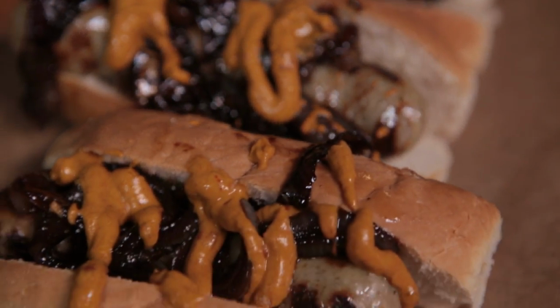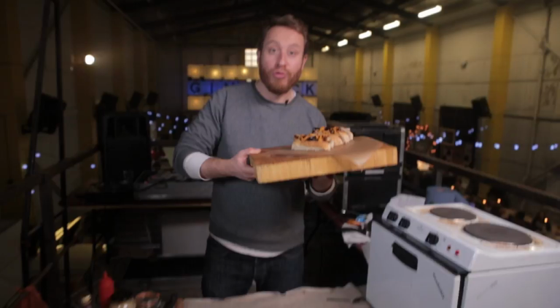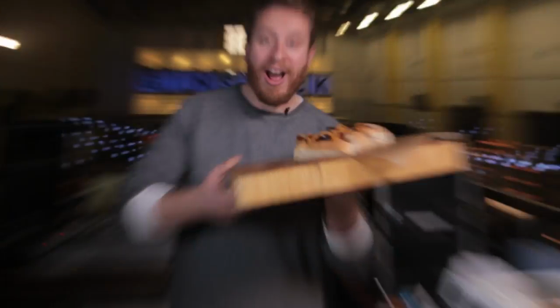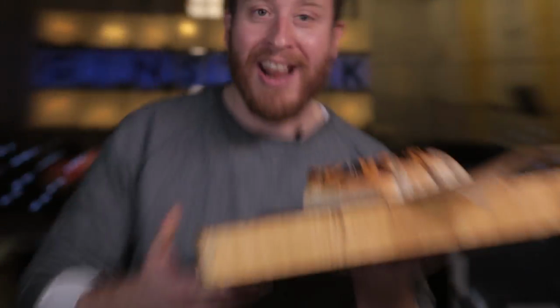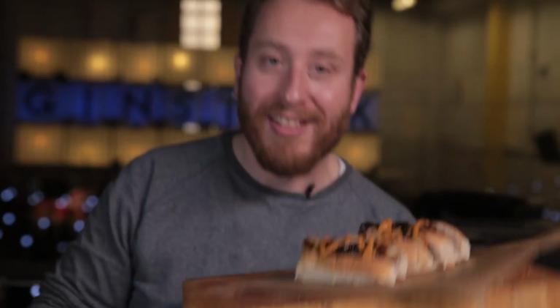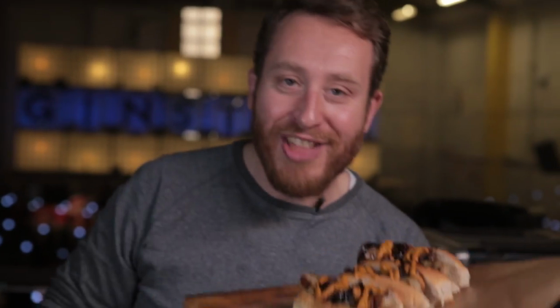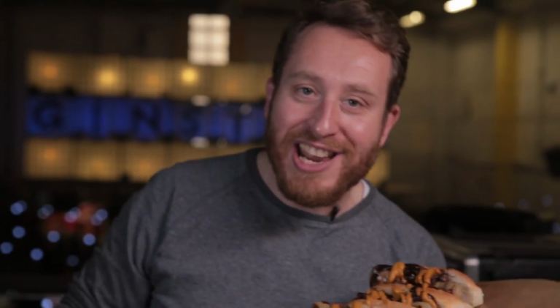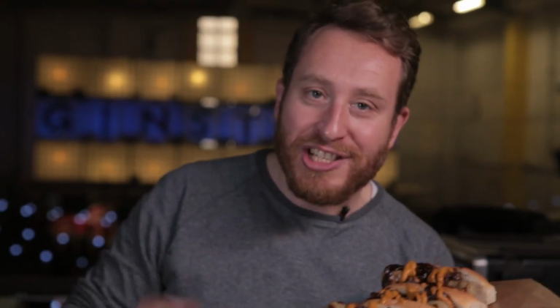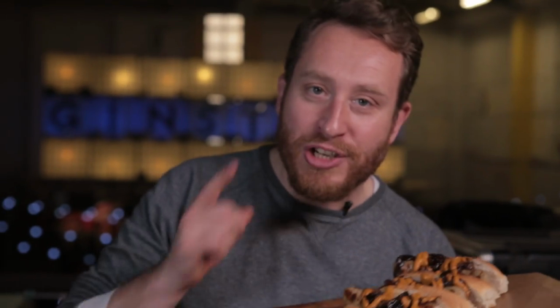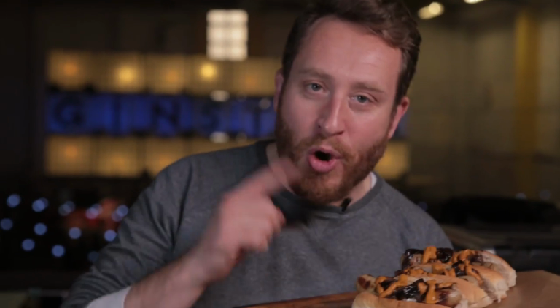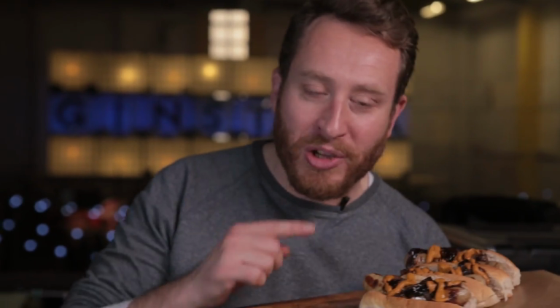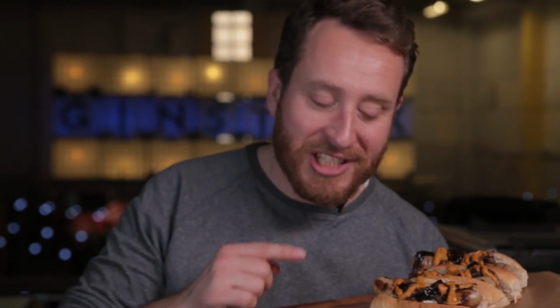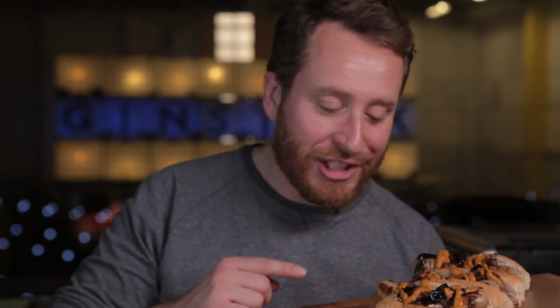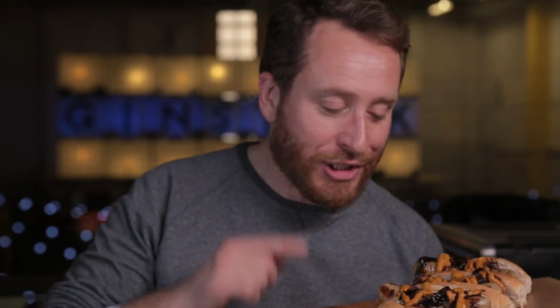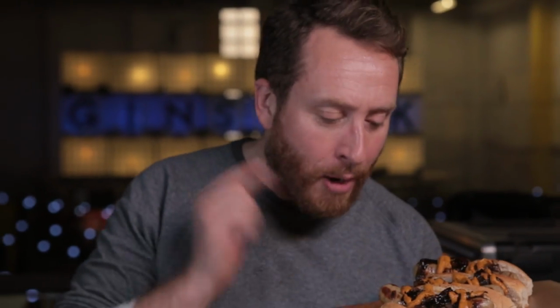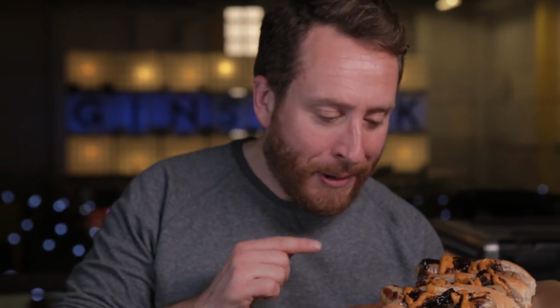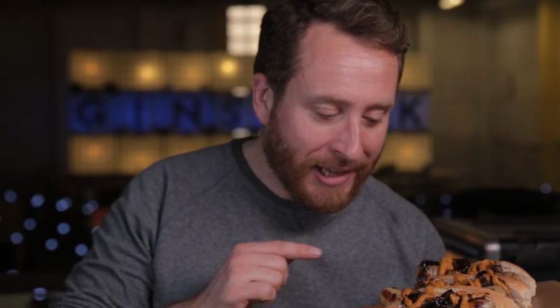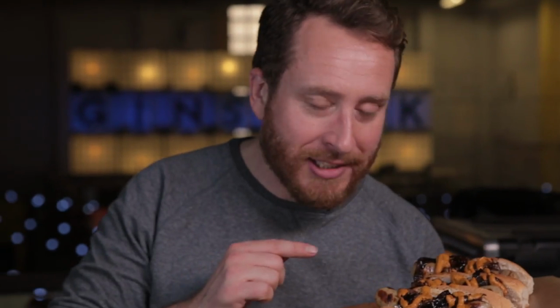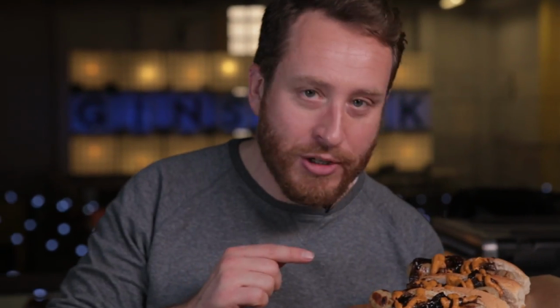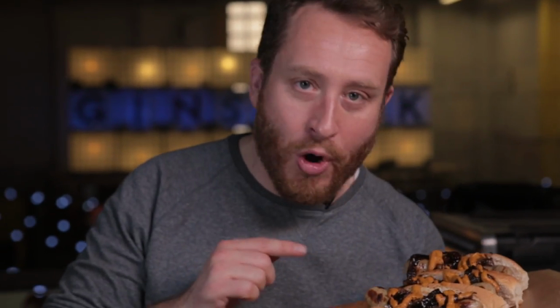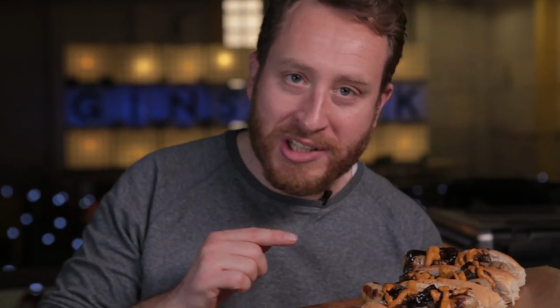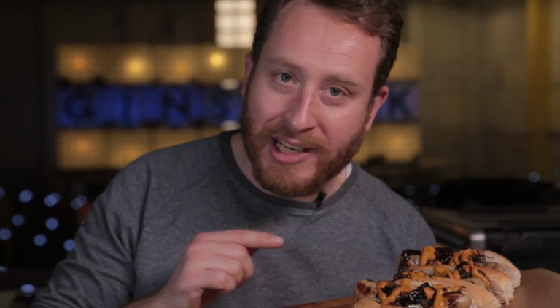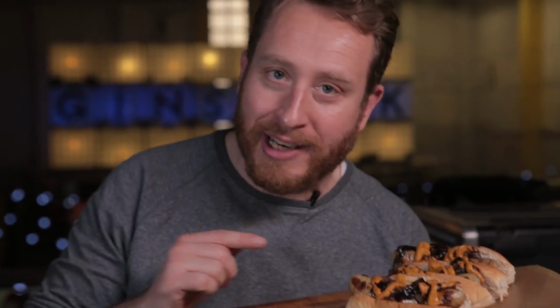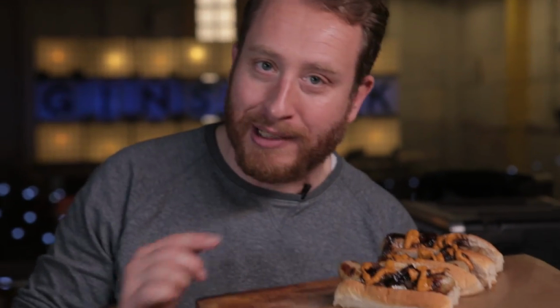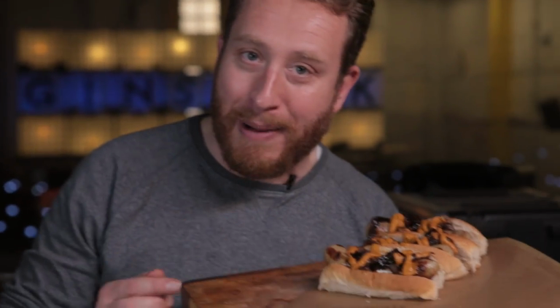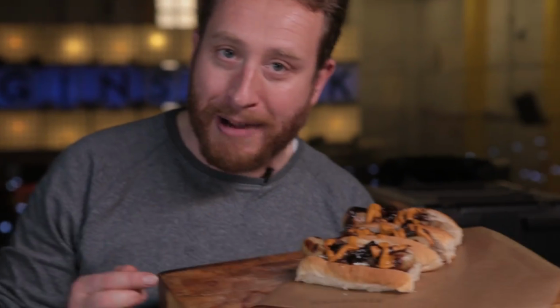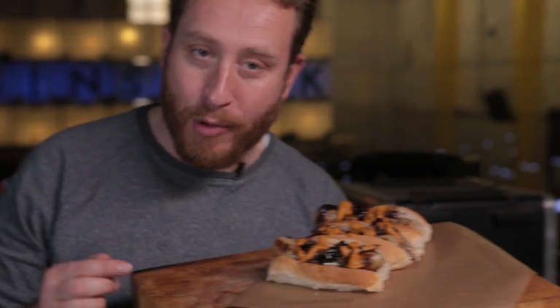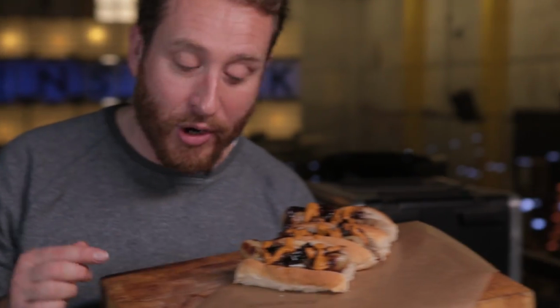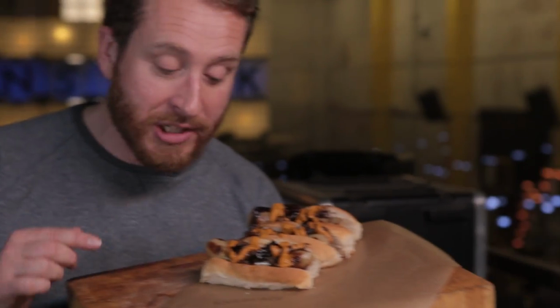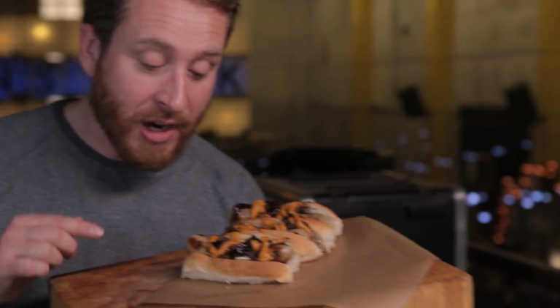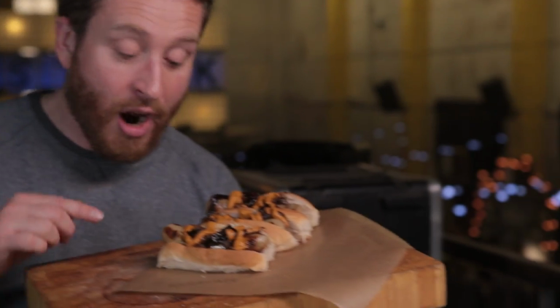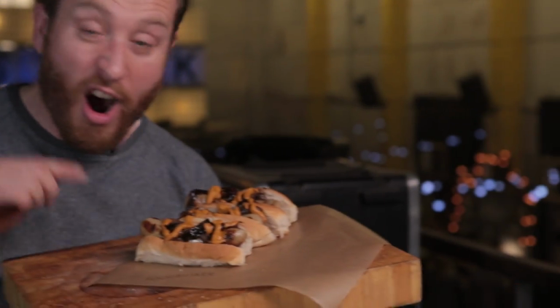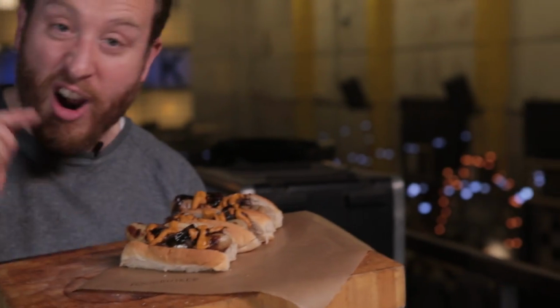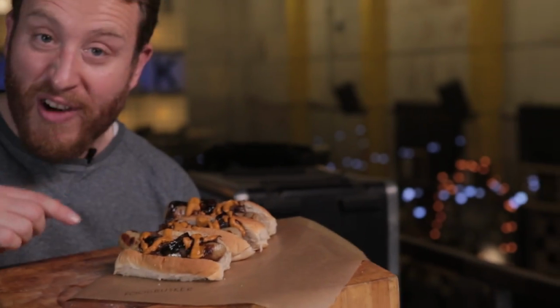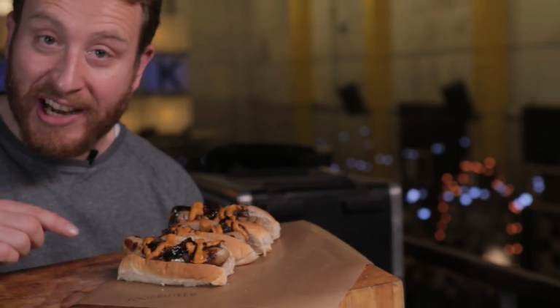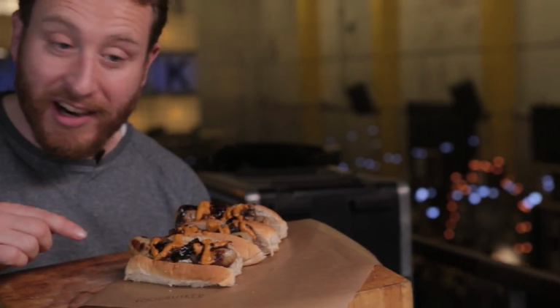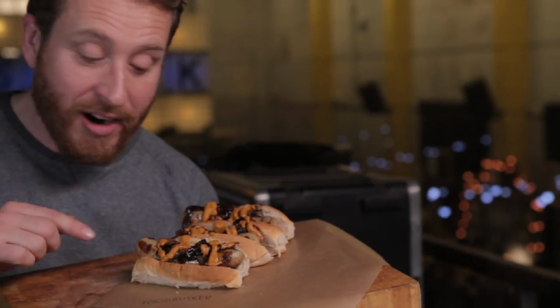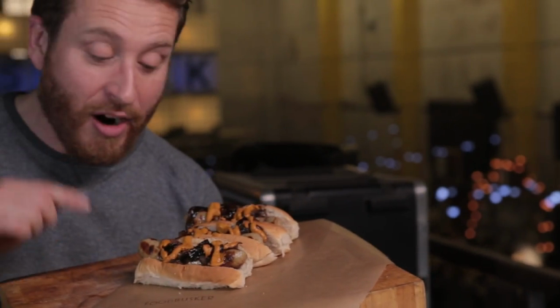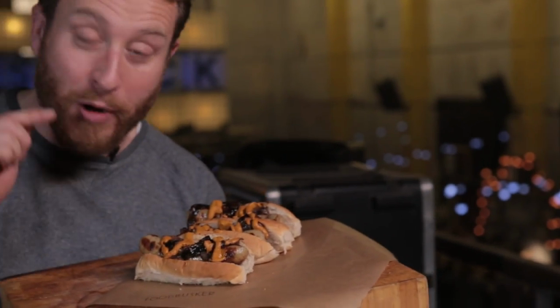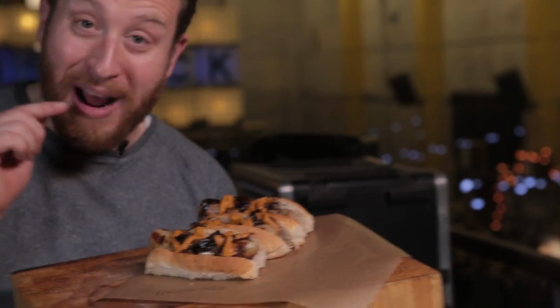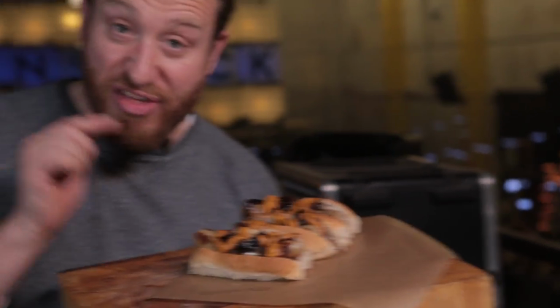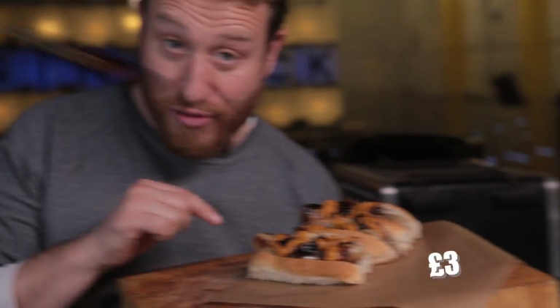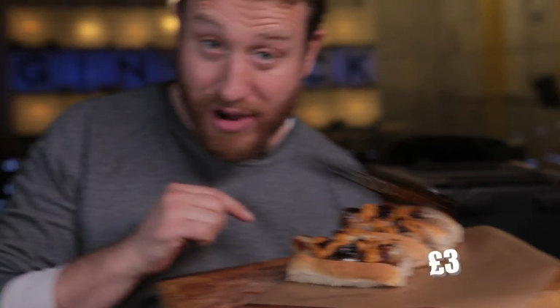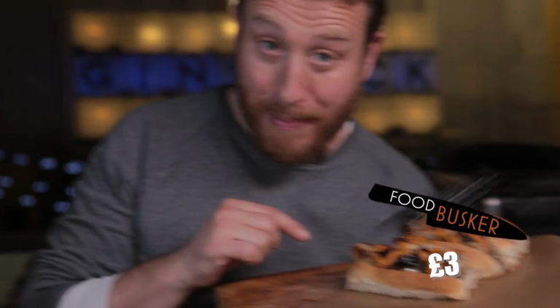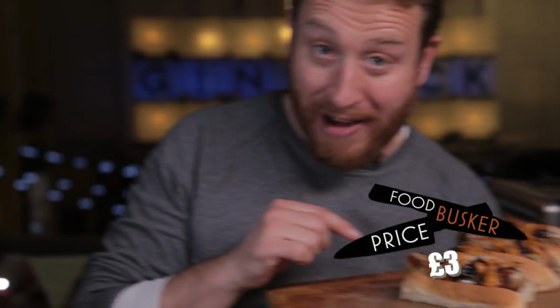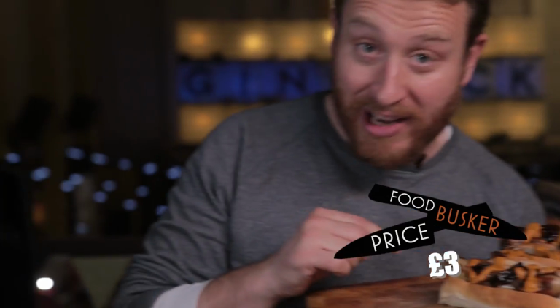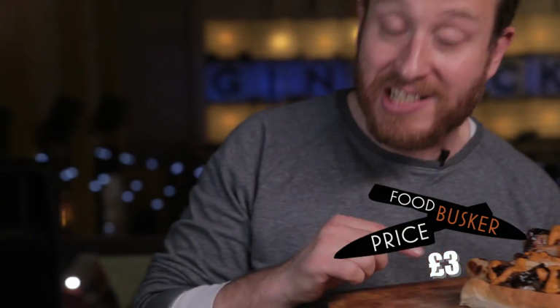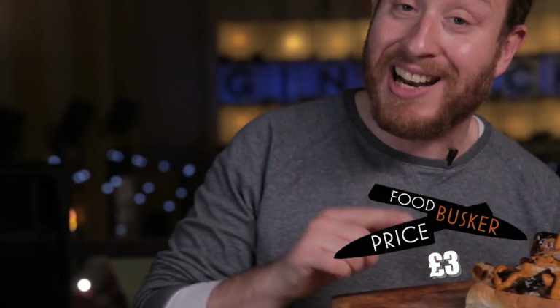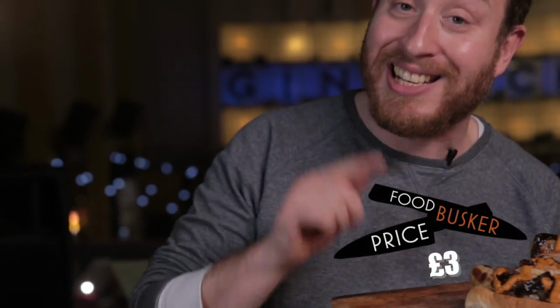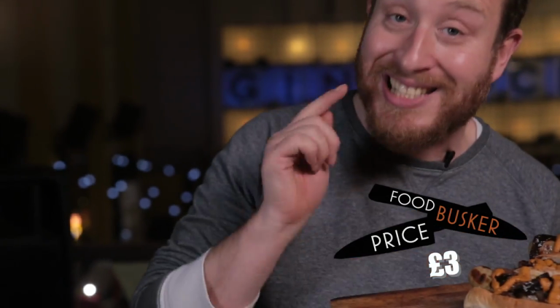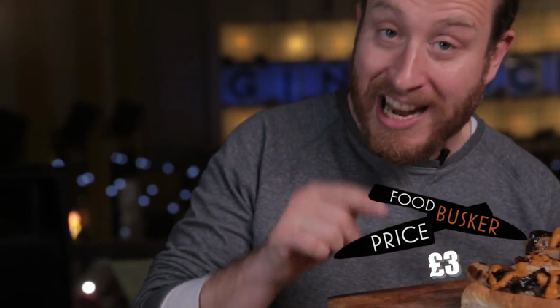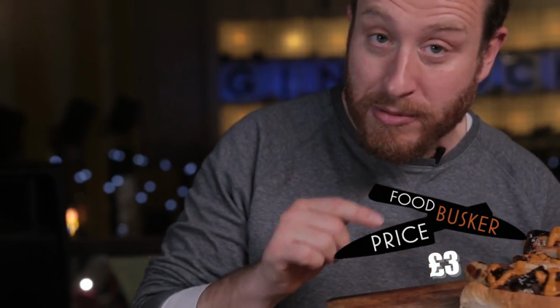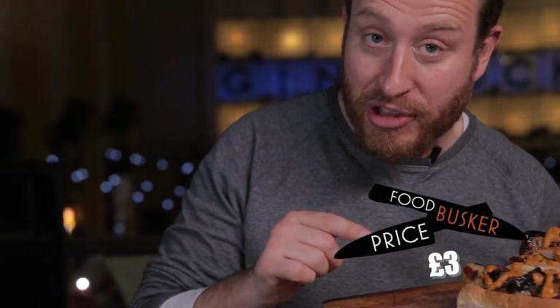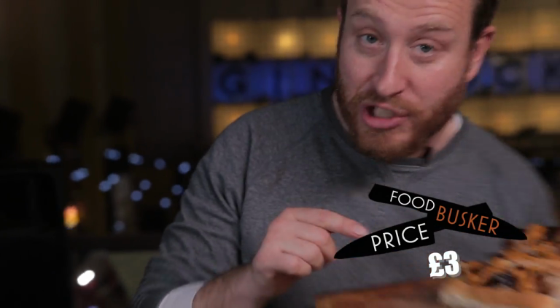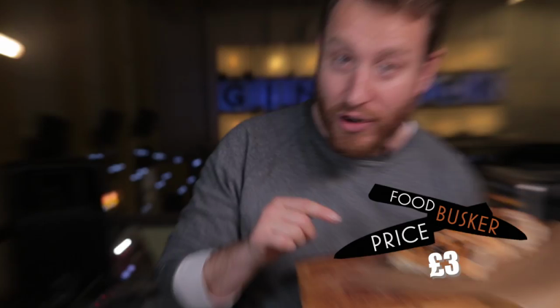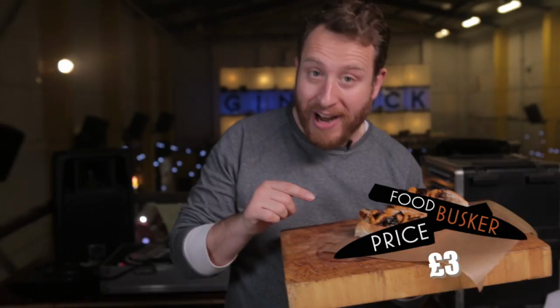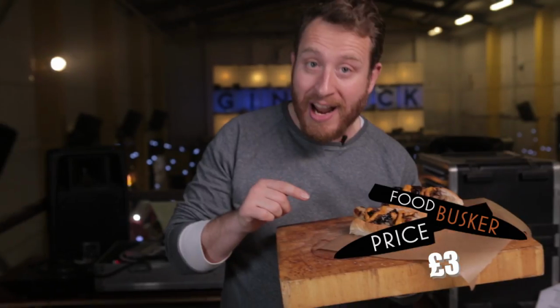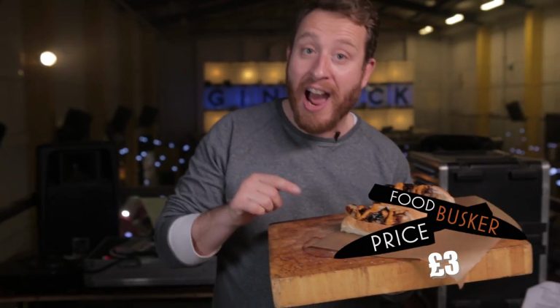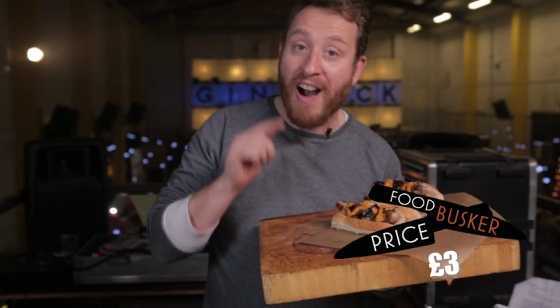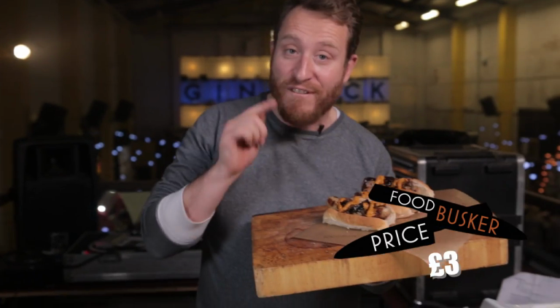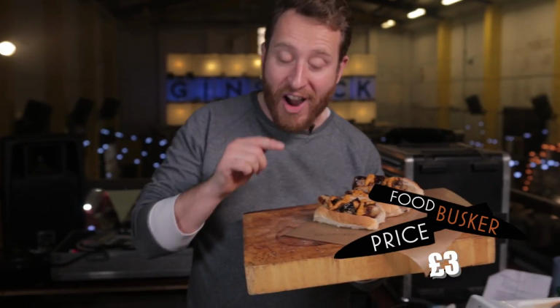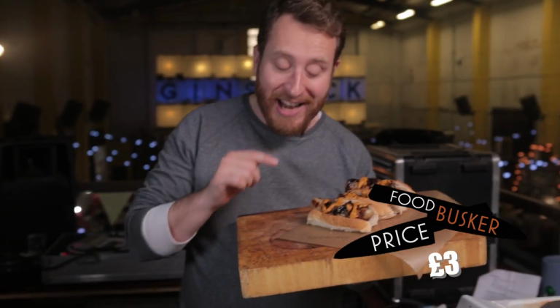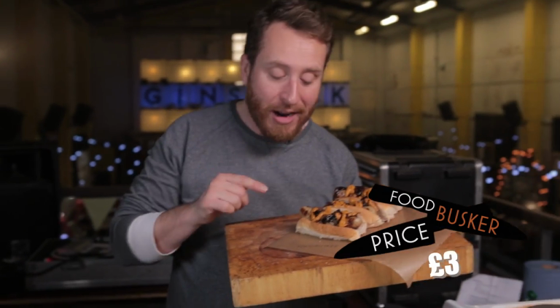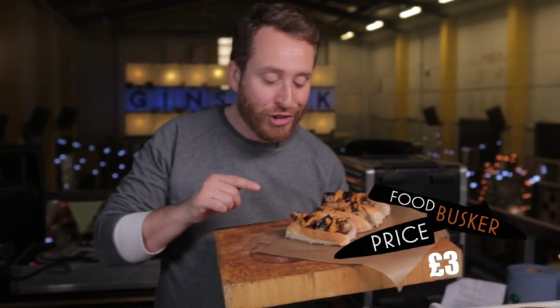These naughty little bad boys — I reckon they're about three pounds each. Let's take them to the street and find out.